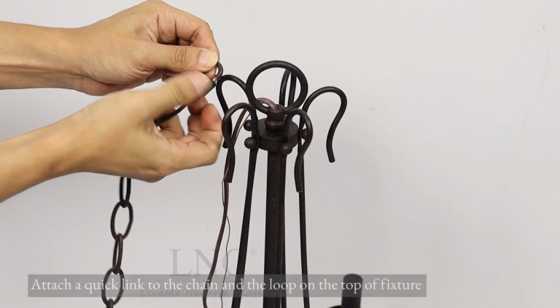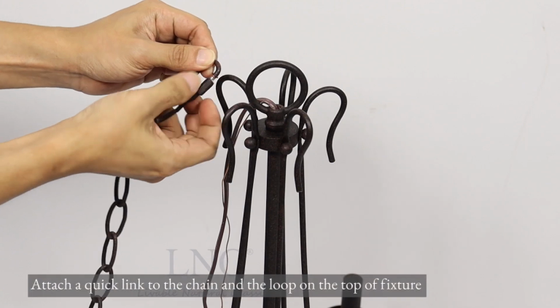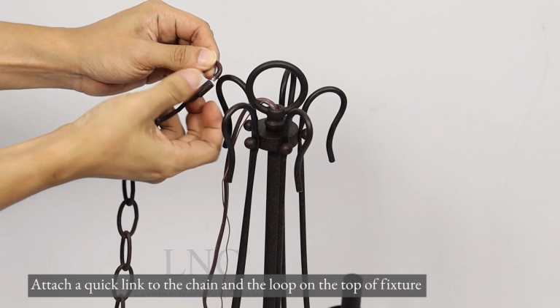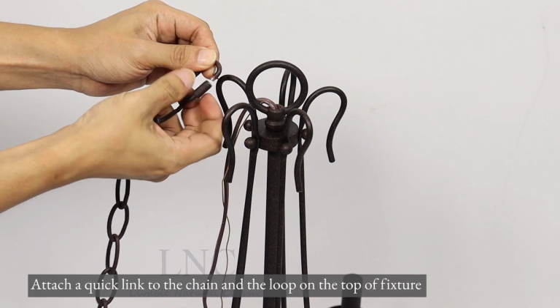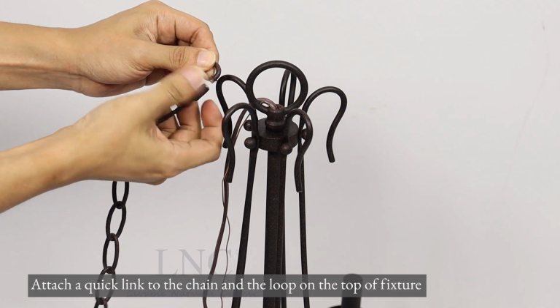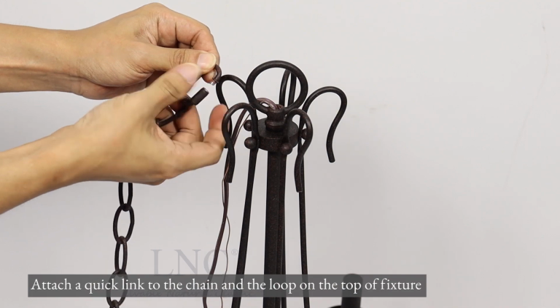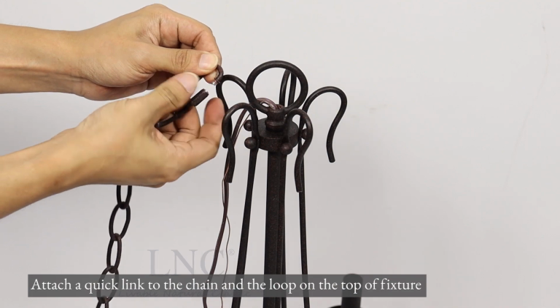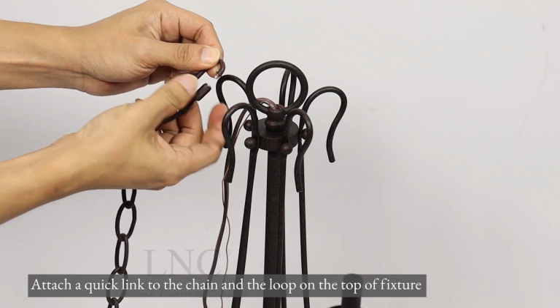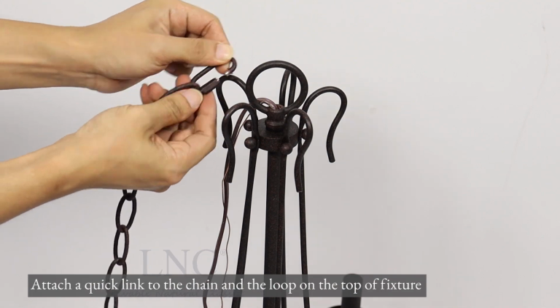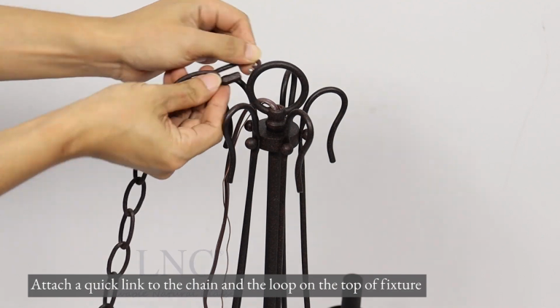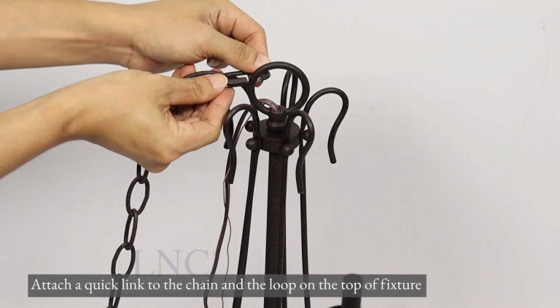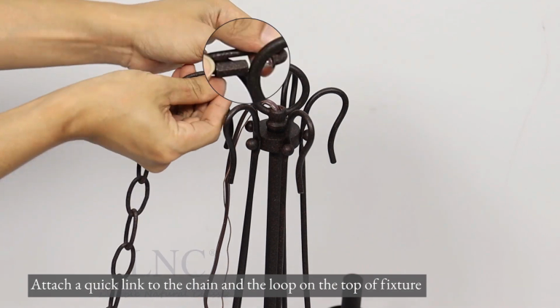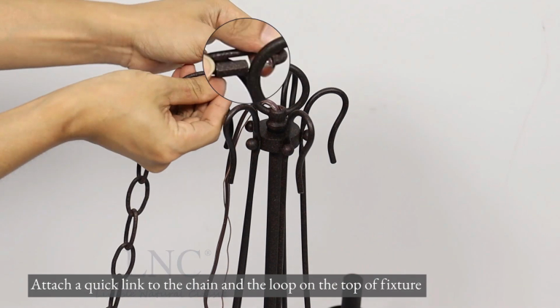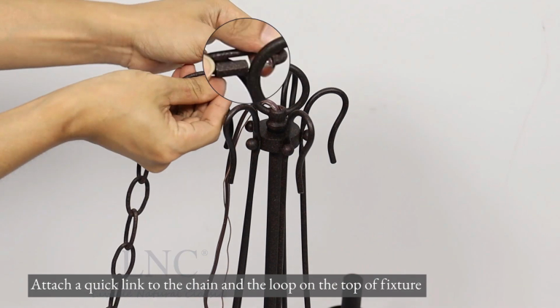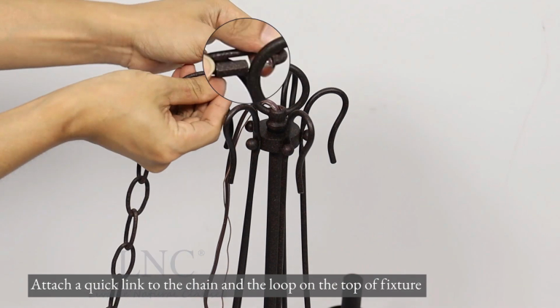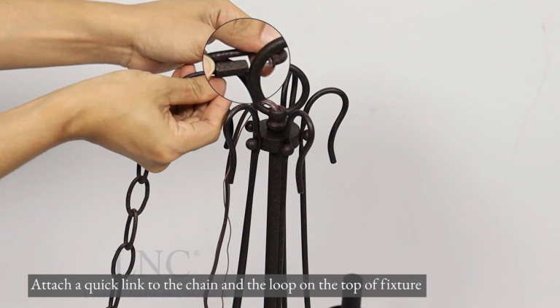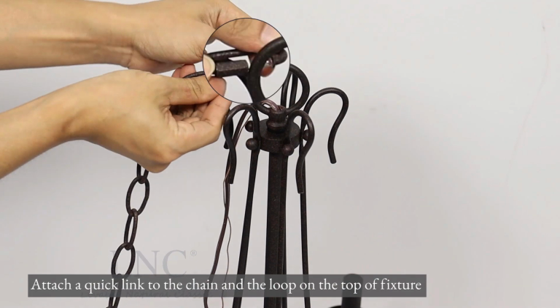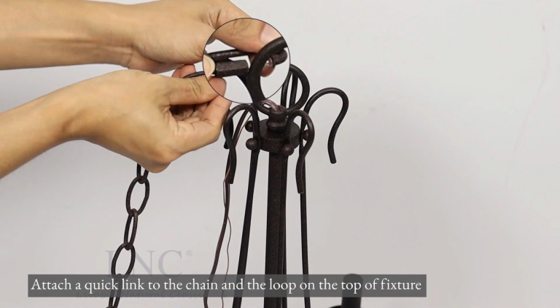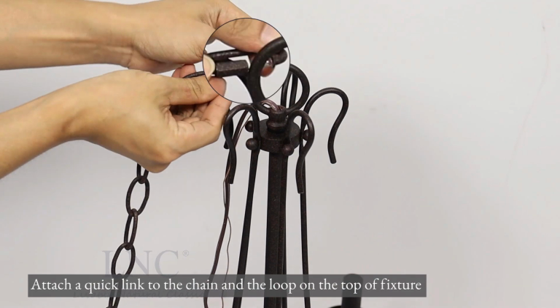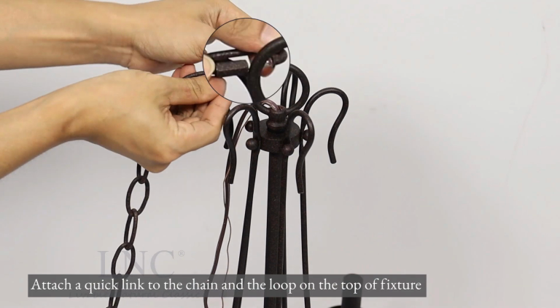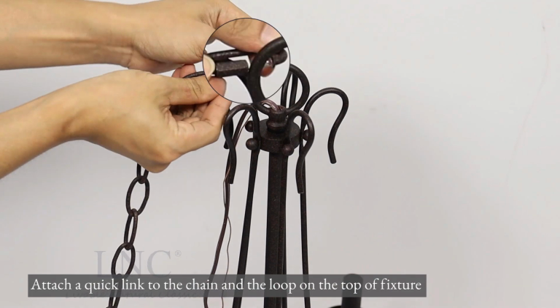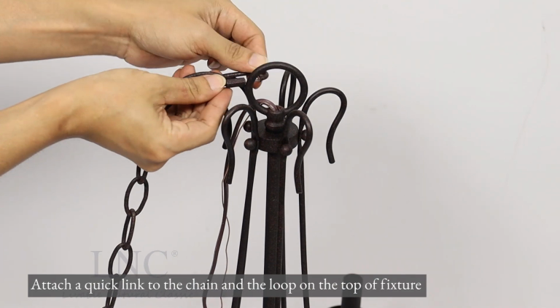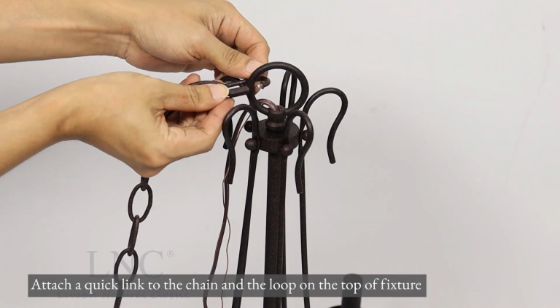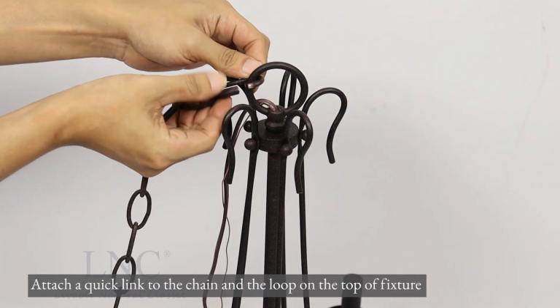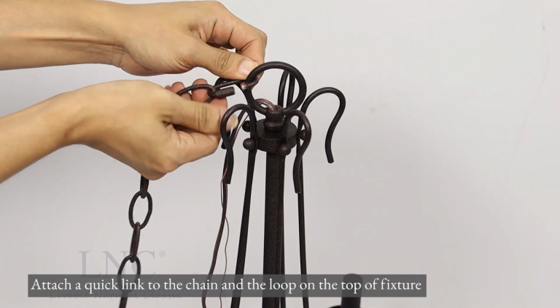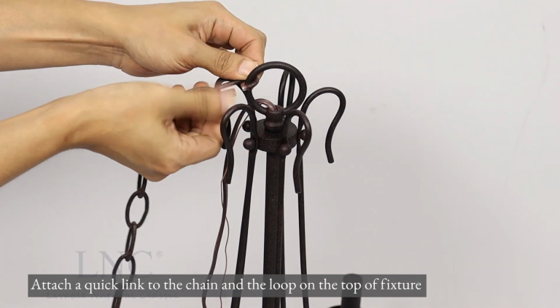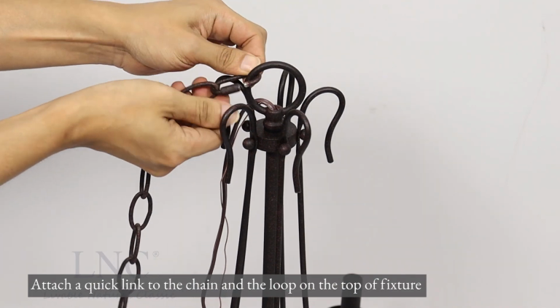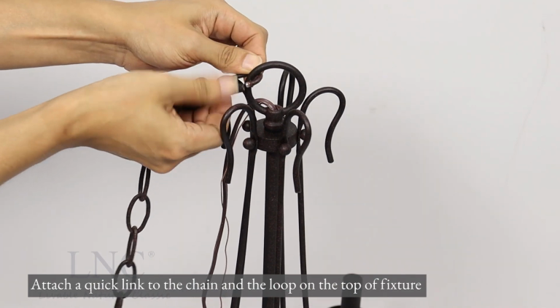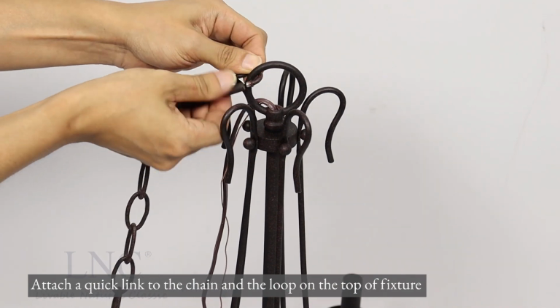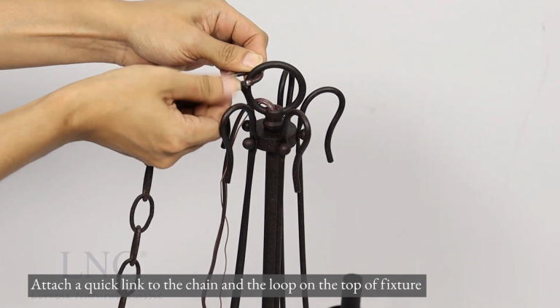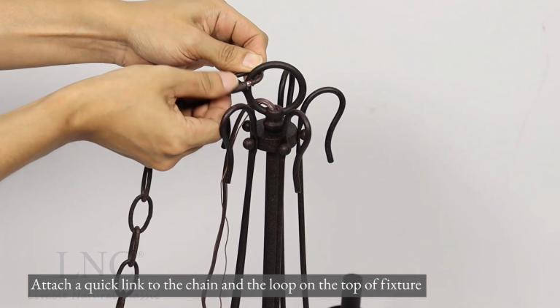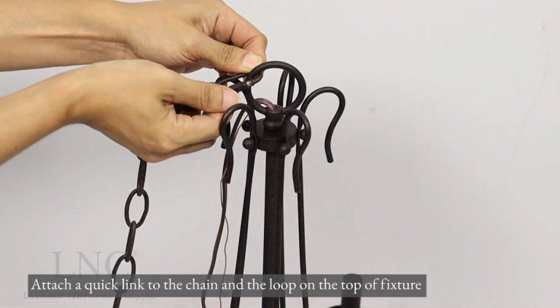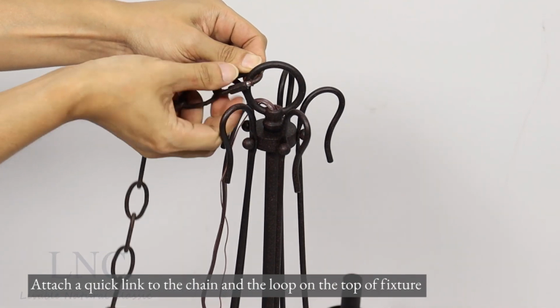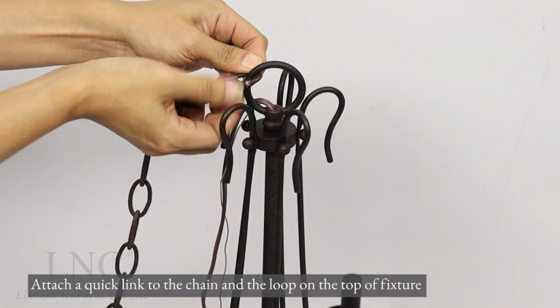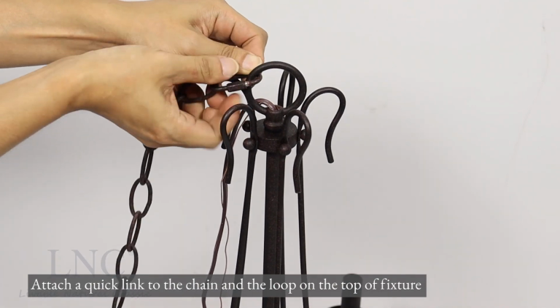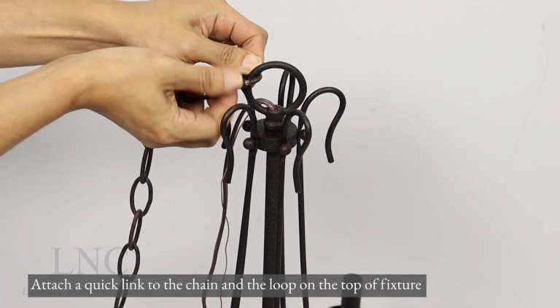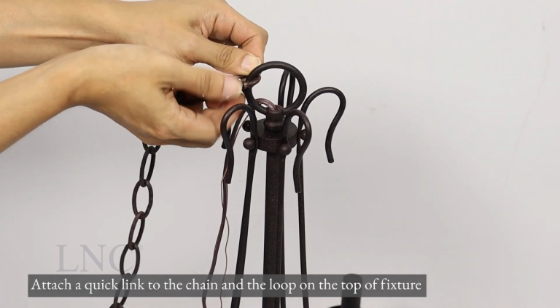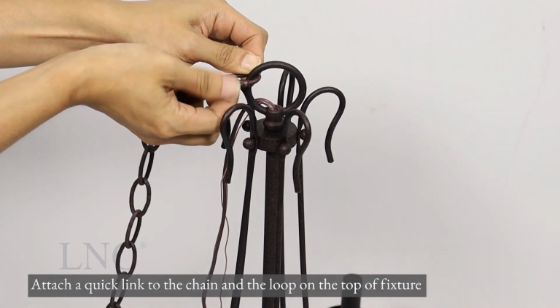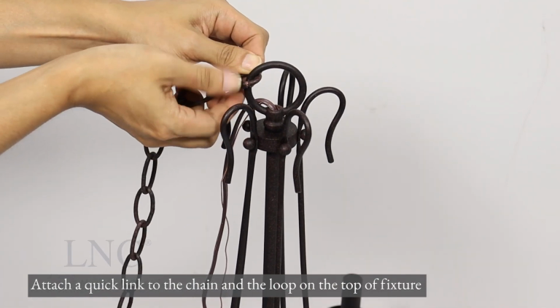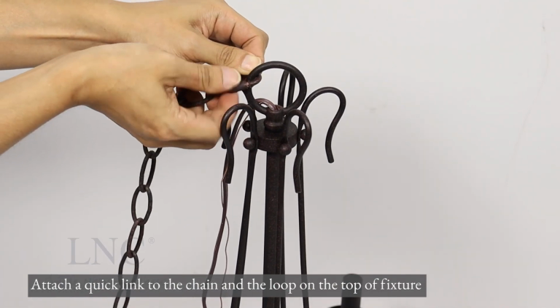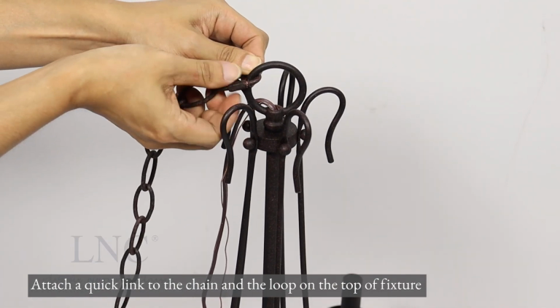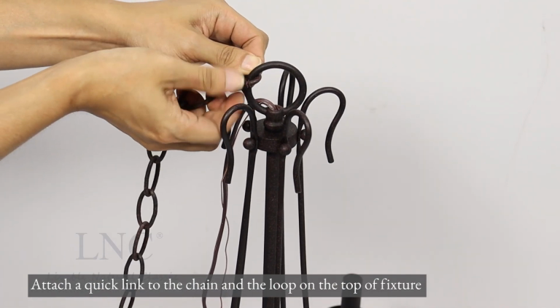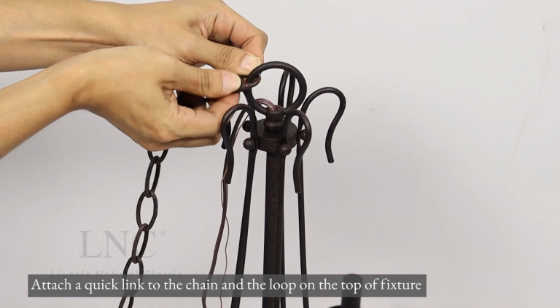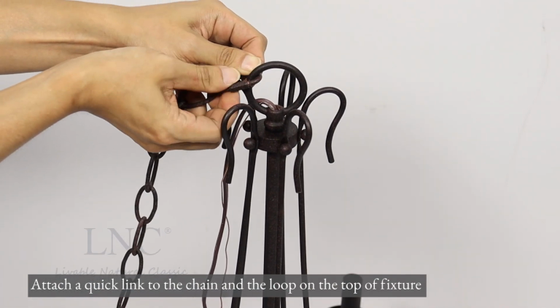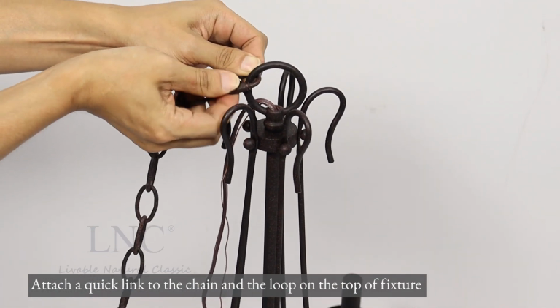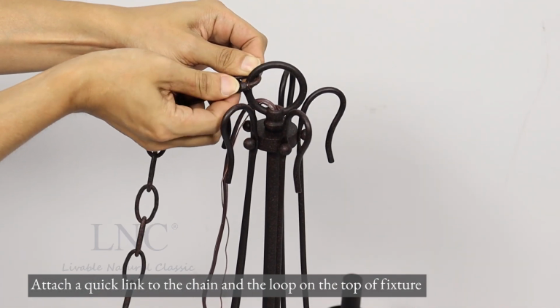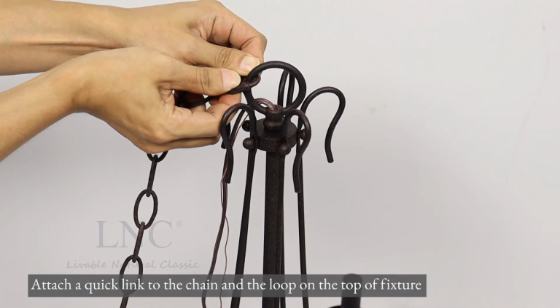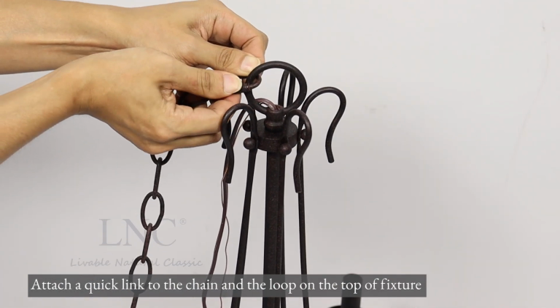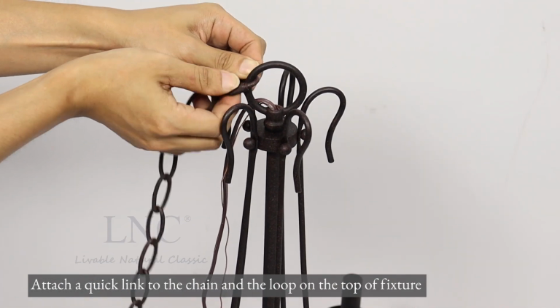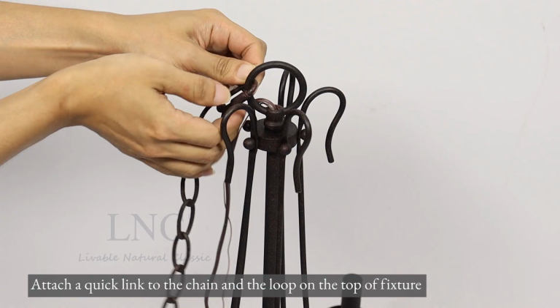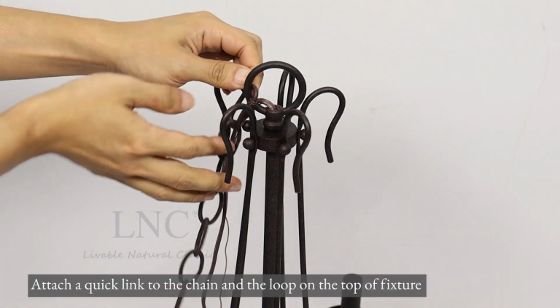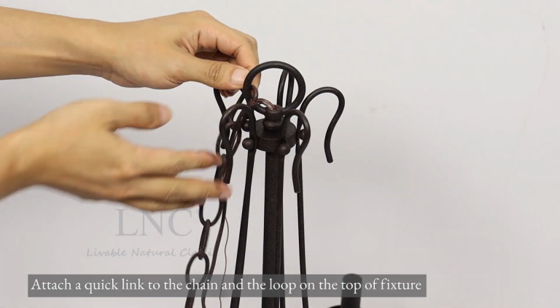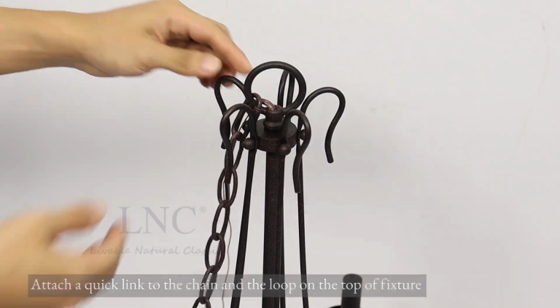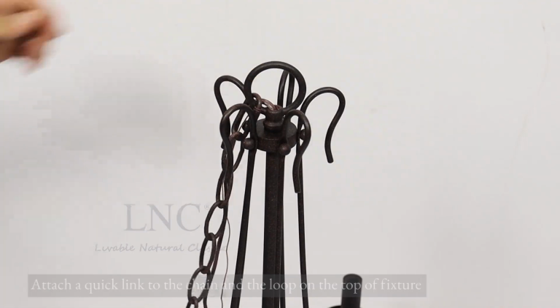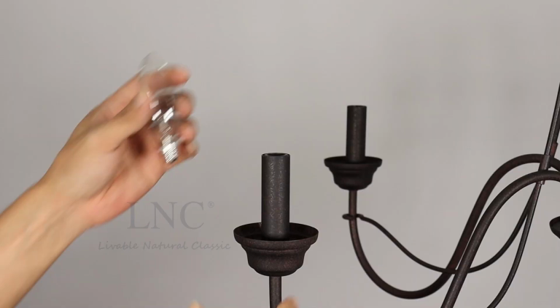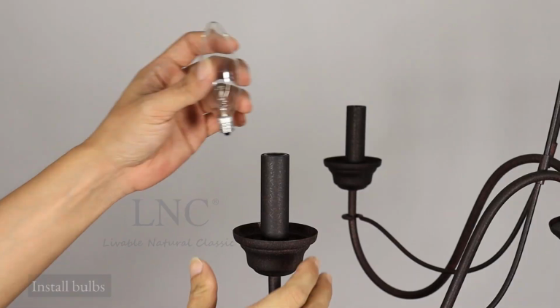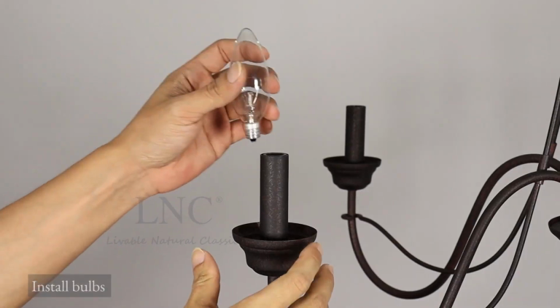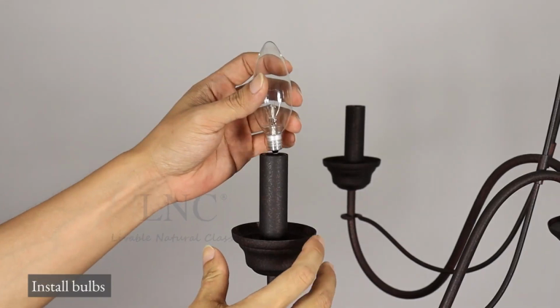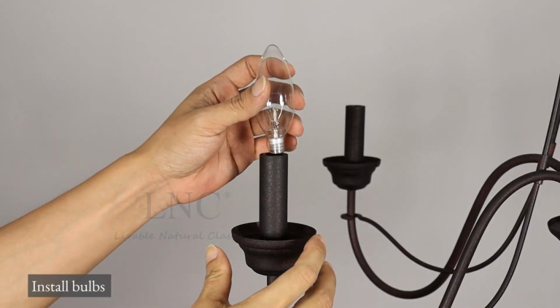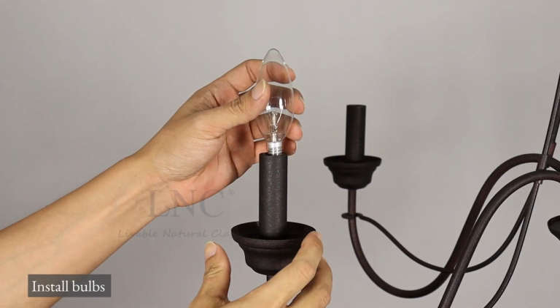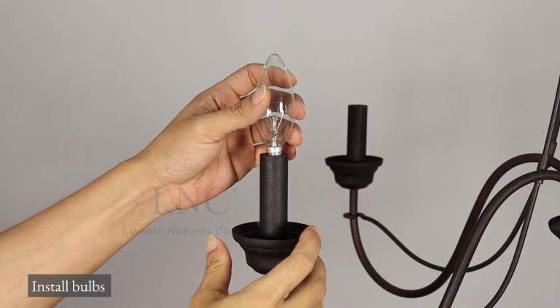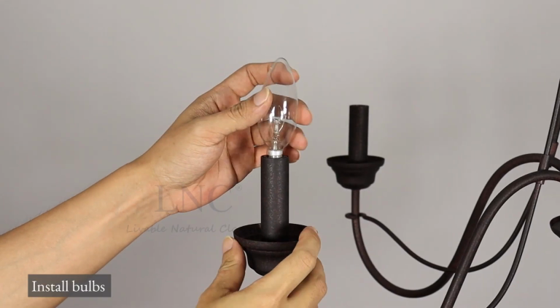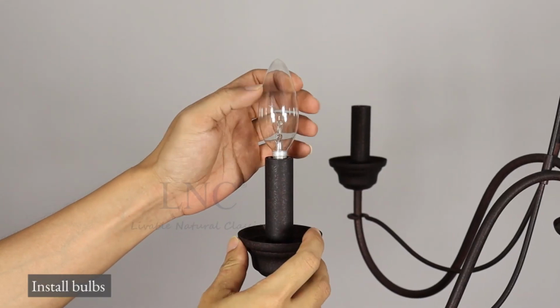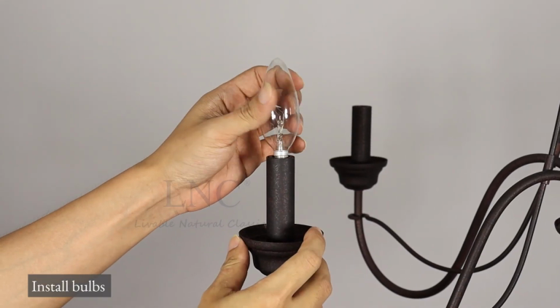Attach a quick link to the chain and the loop on the top of the fixture. Install bulbs.